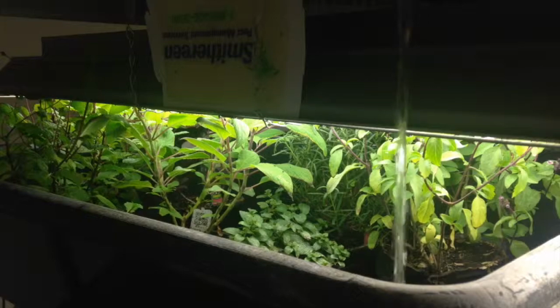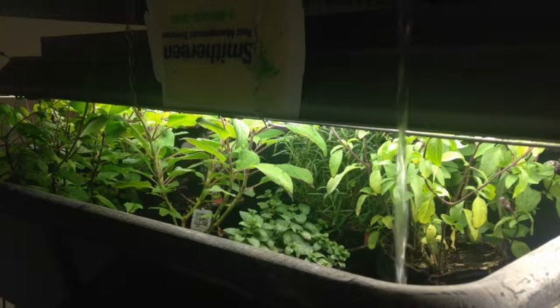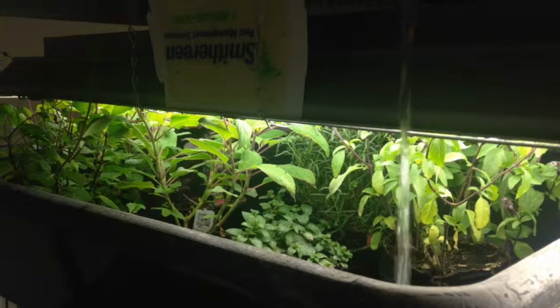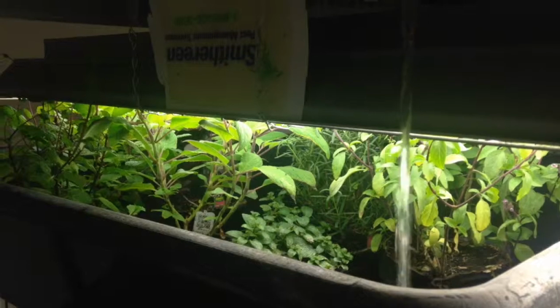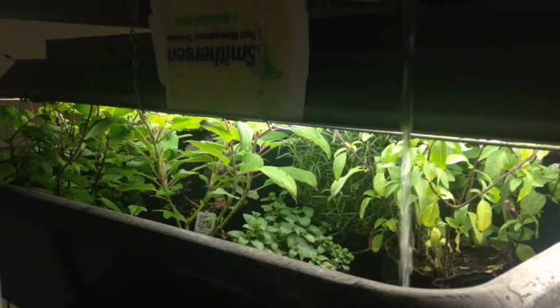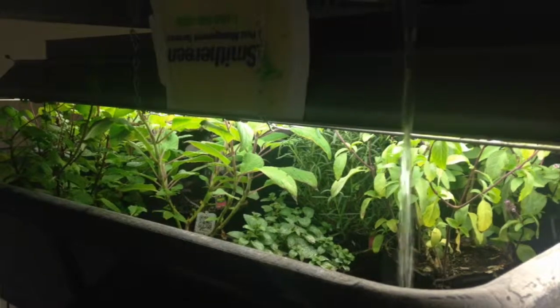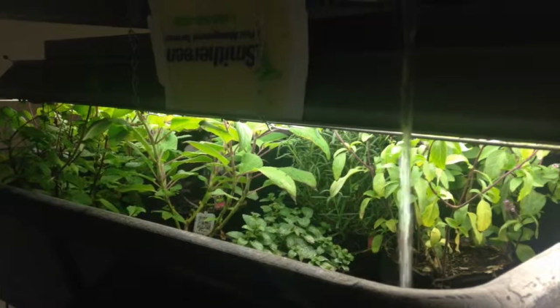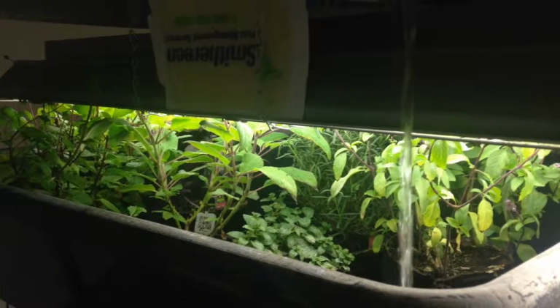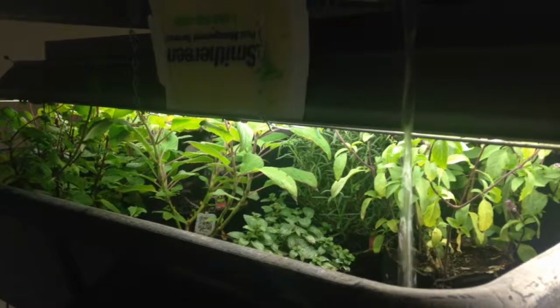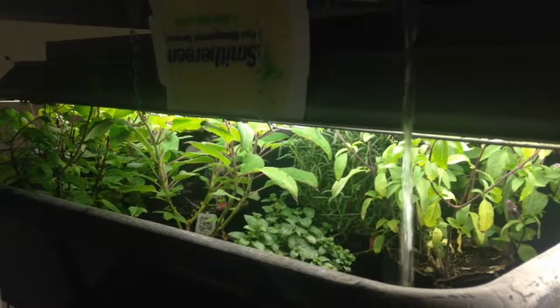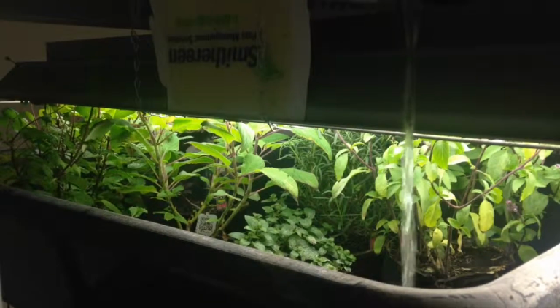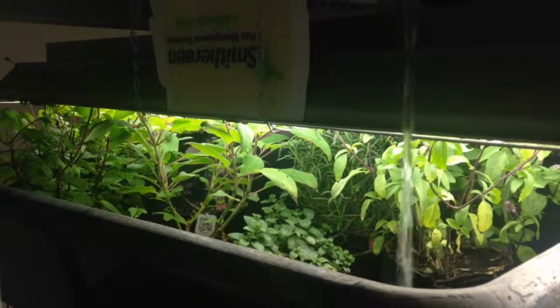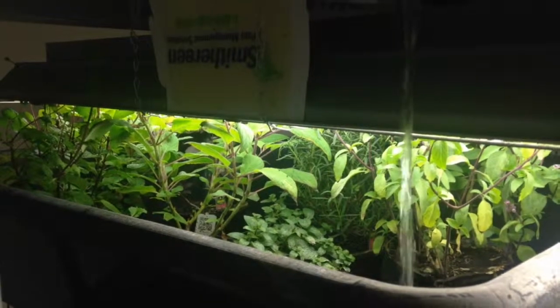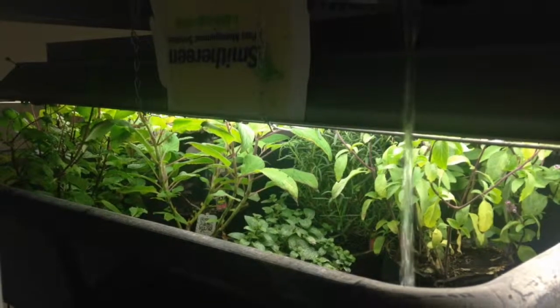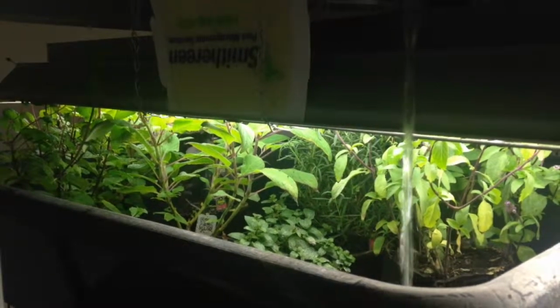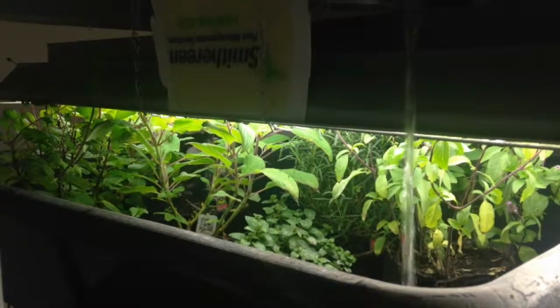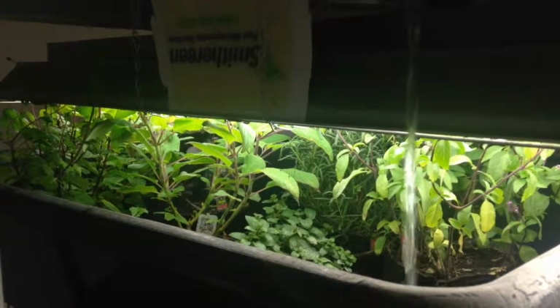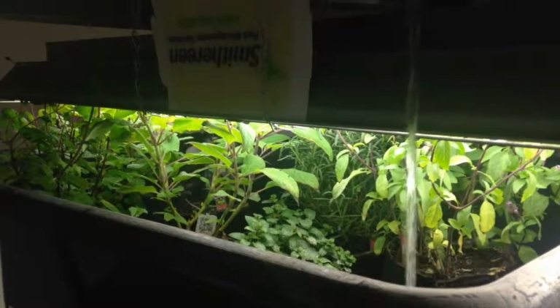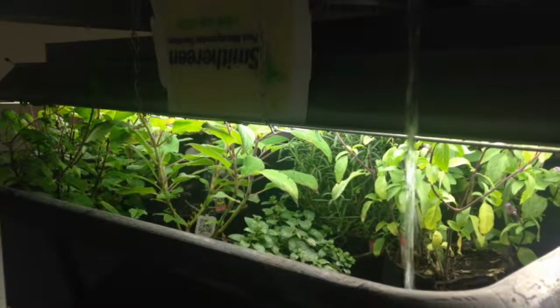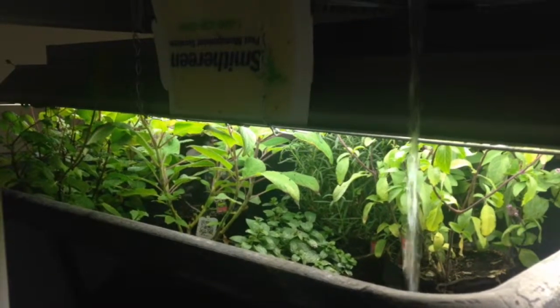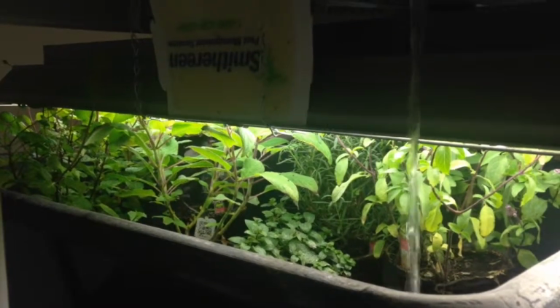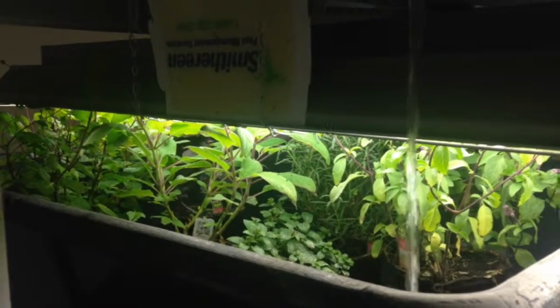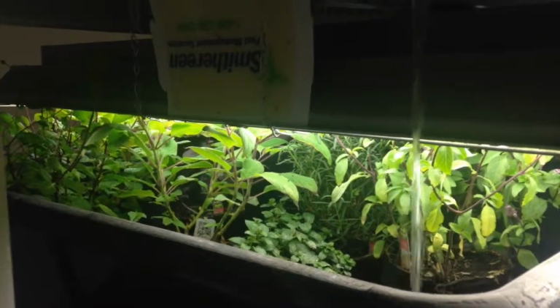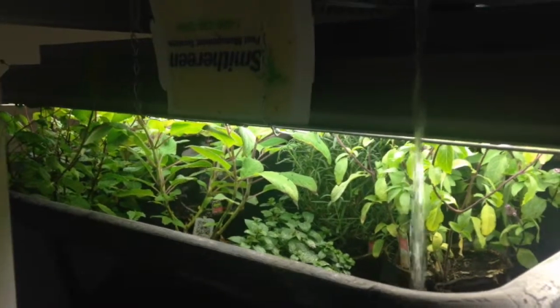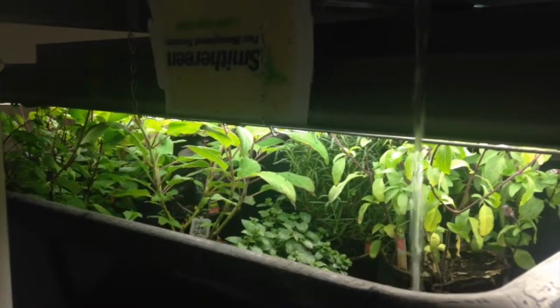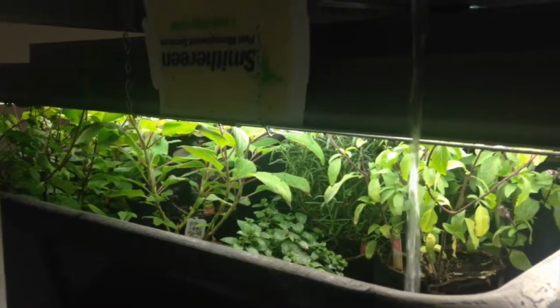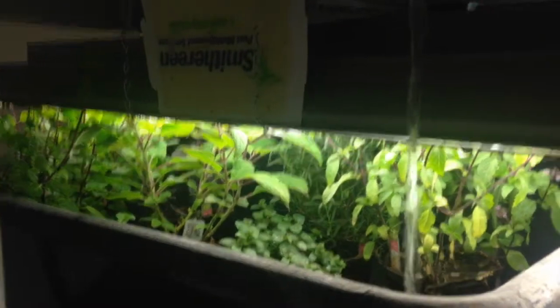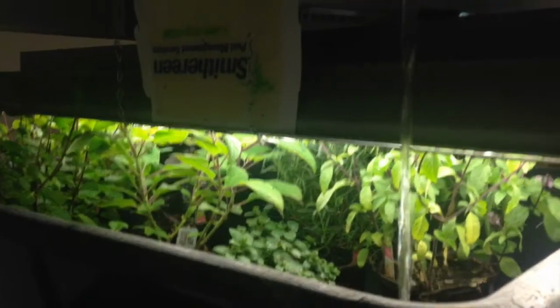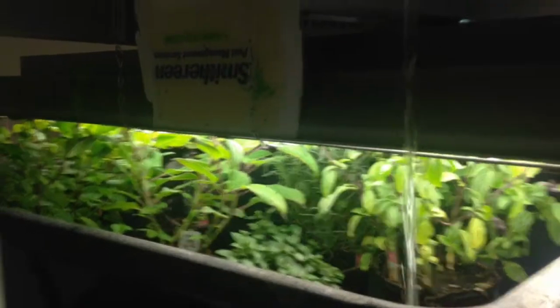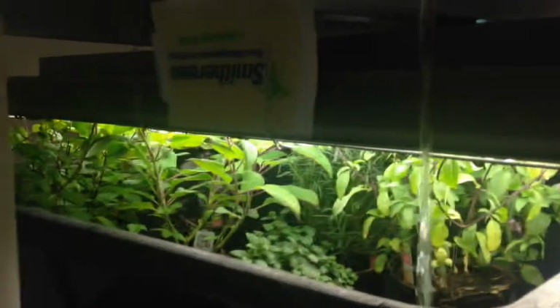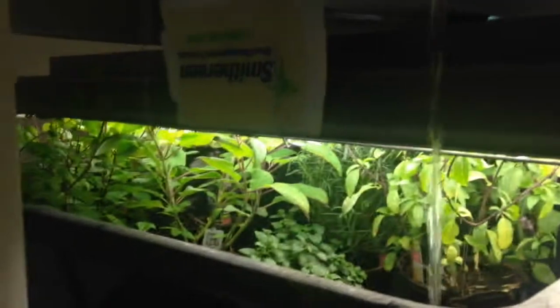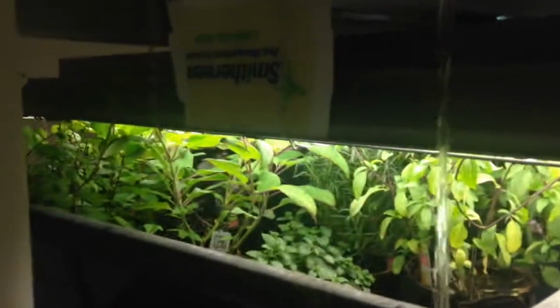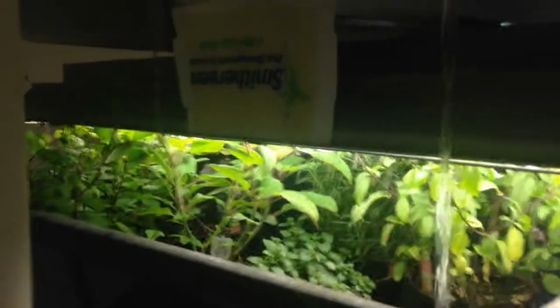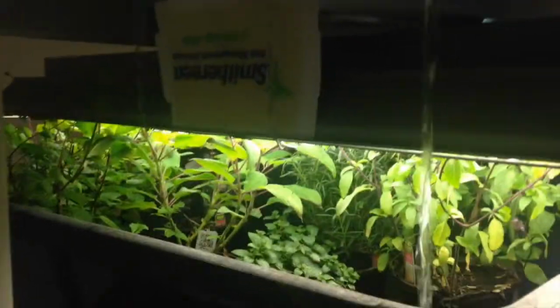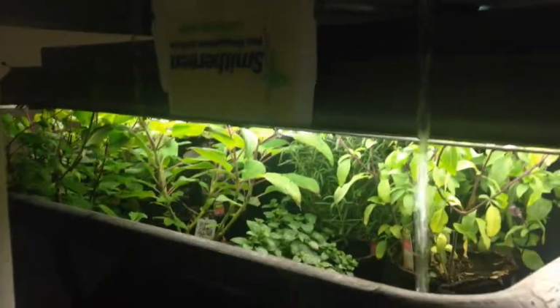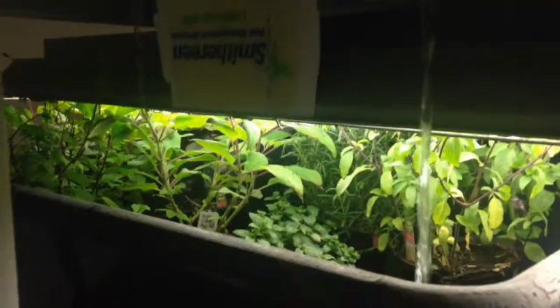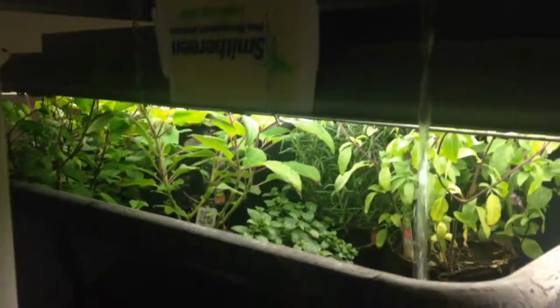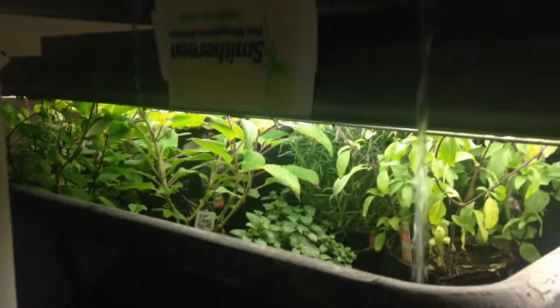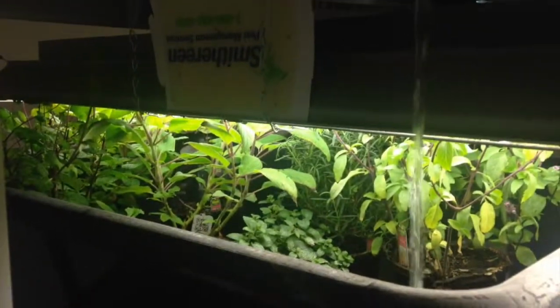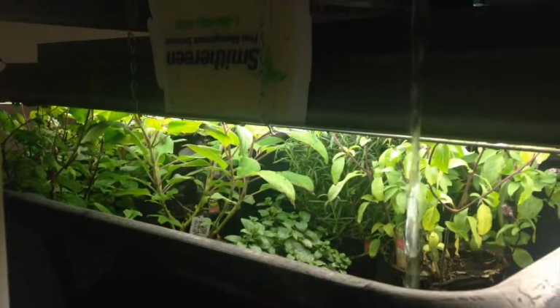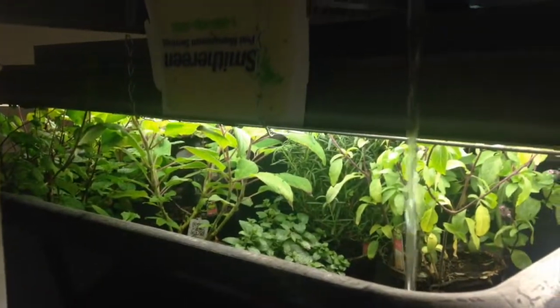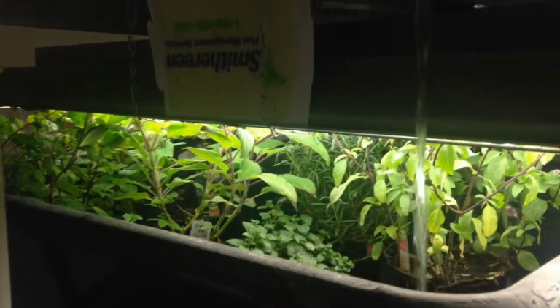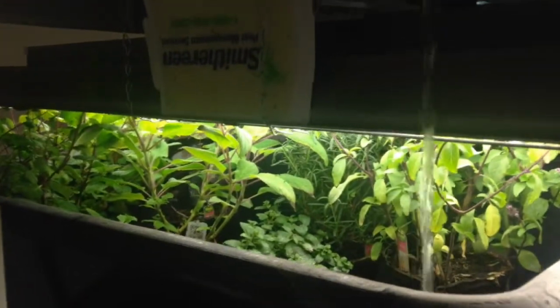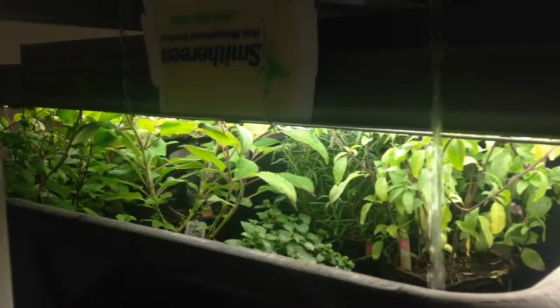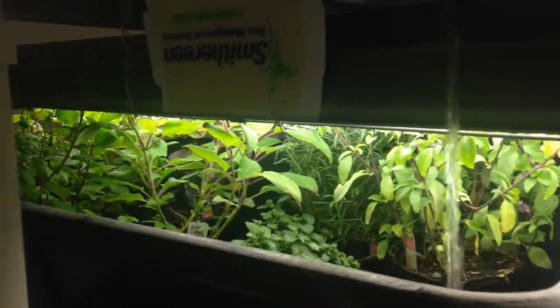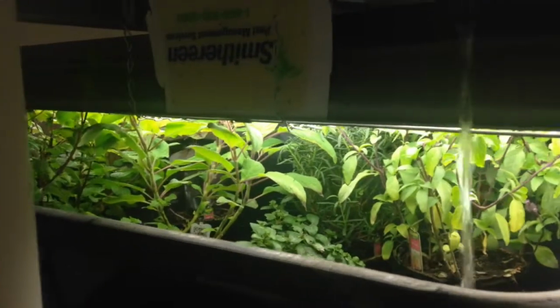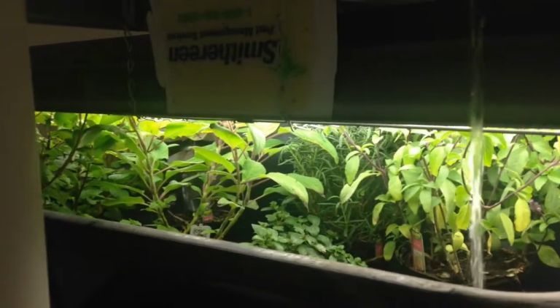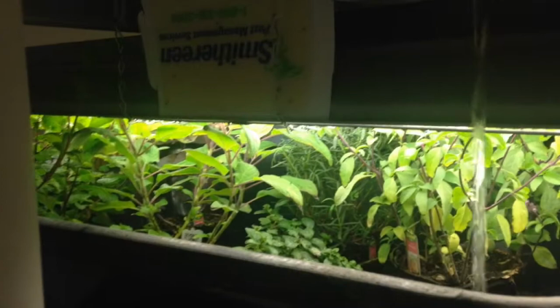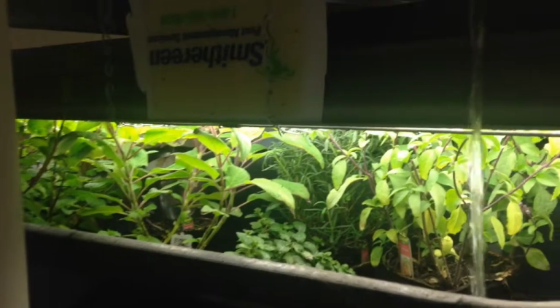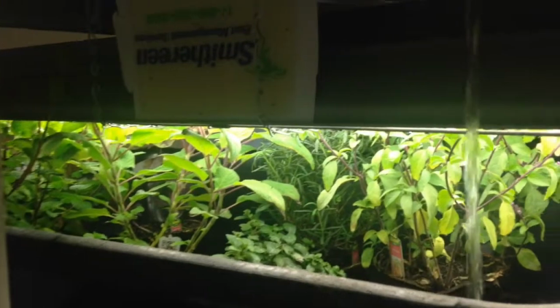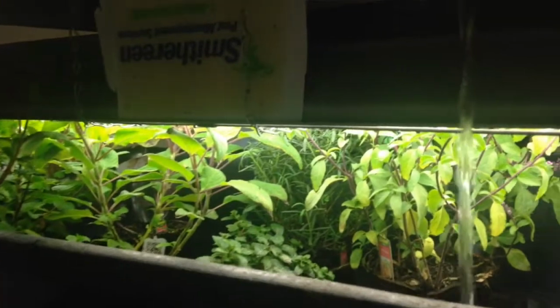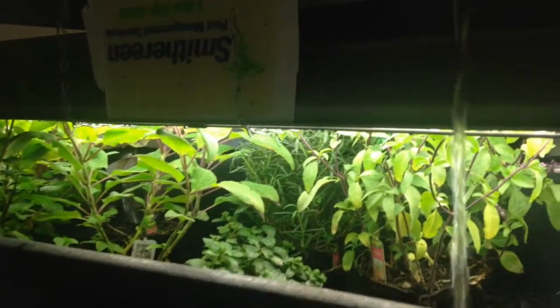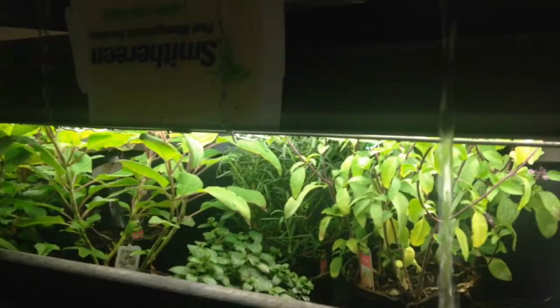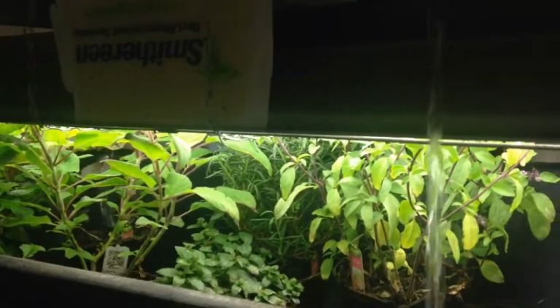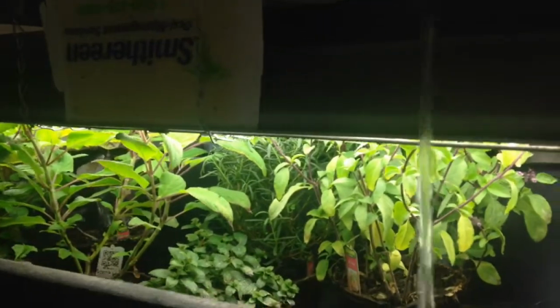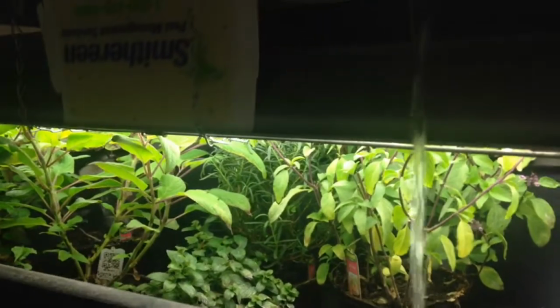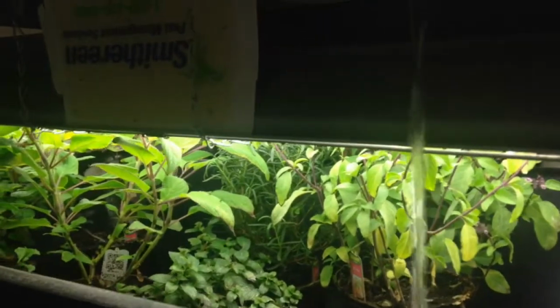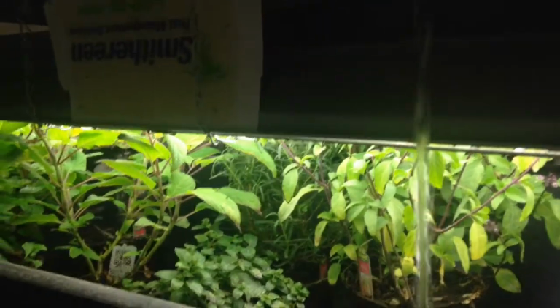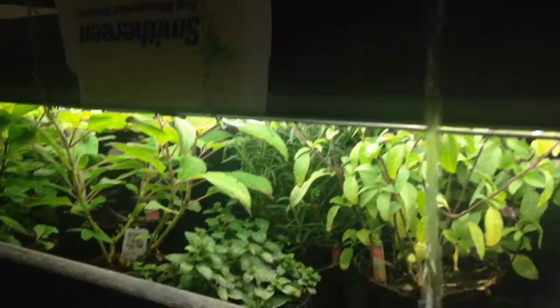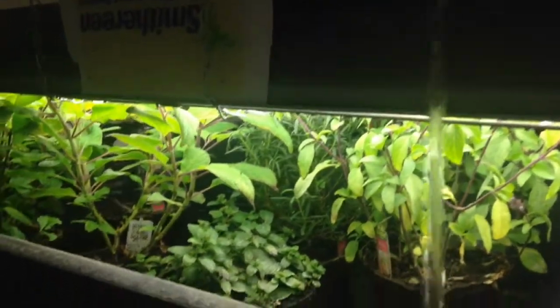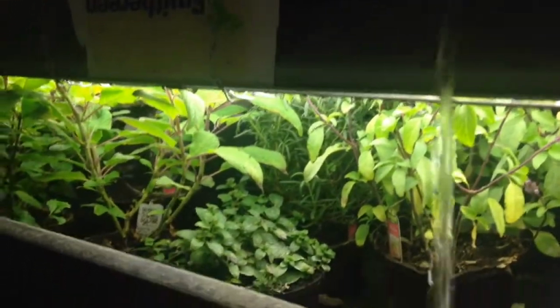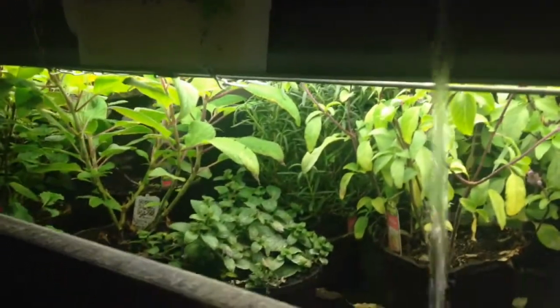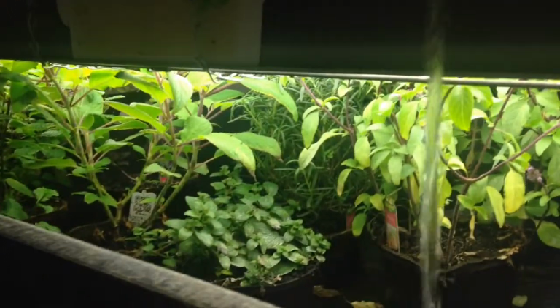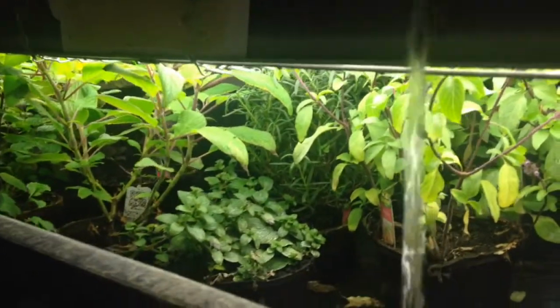Hey everybody, Amini from FarmTower with a quick update regarding pest control and your personal indoor farm.